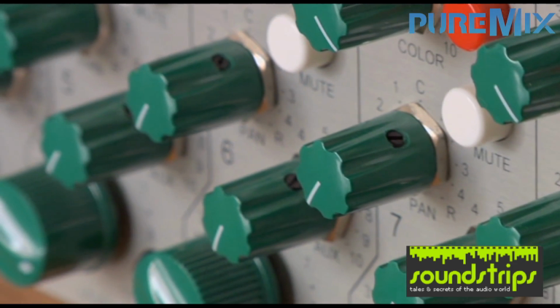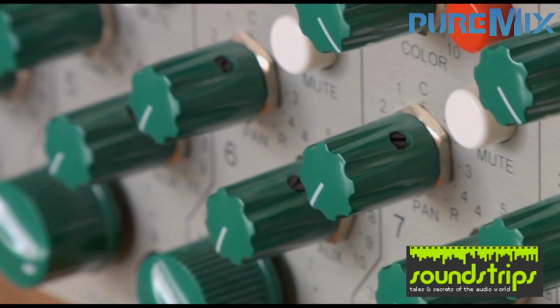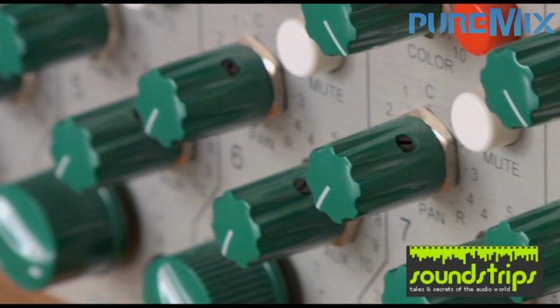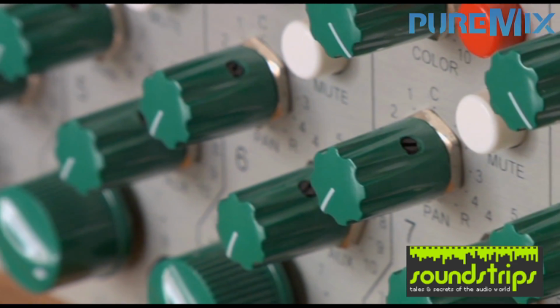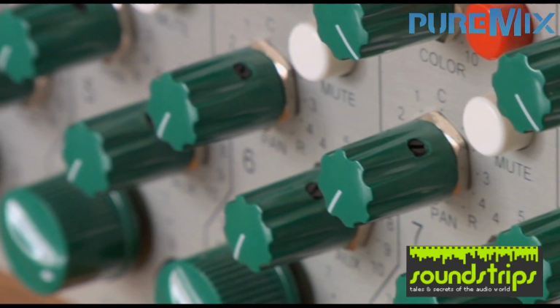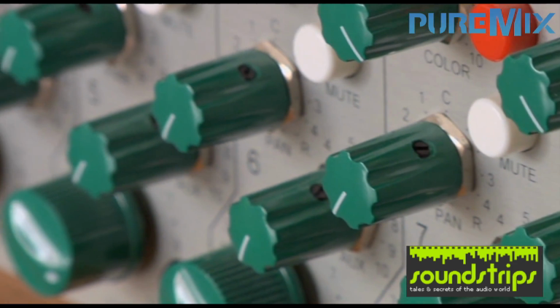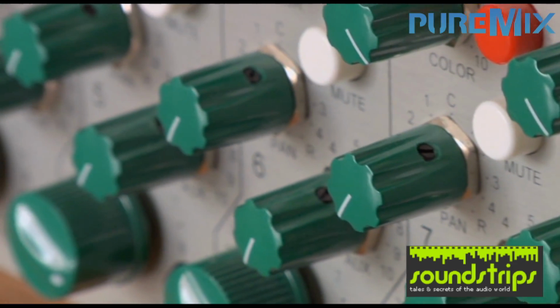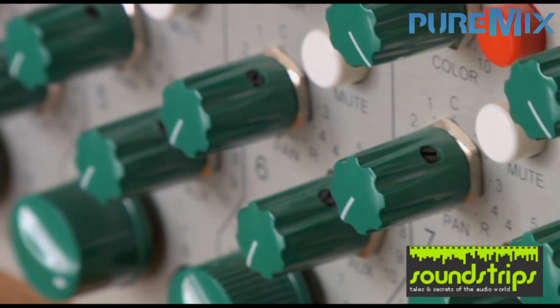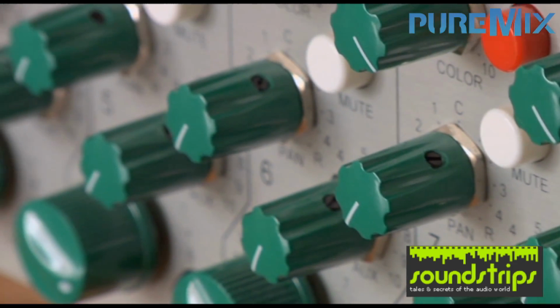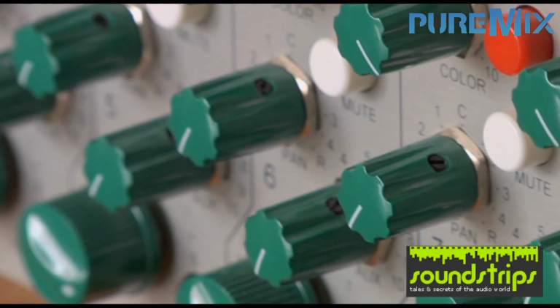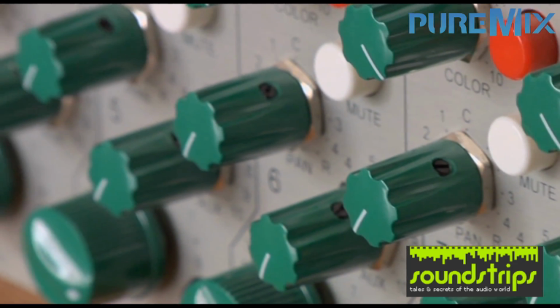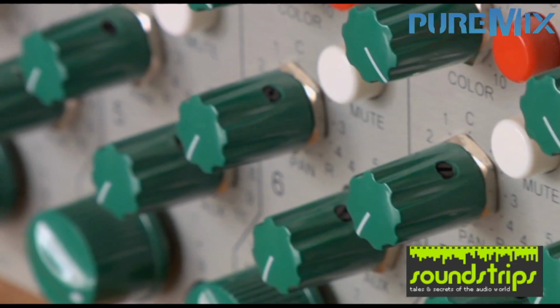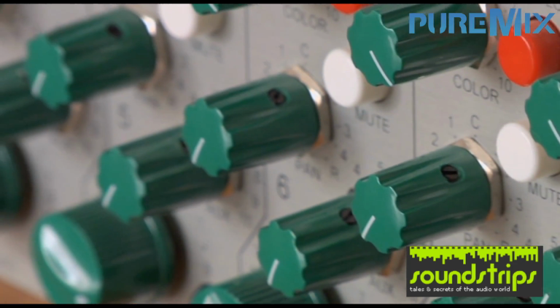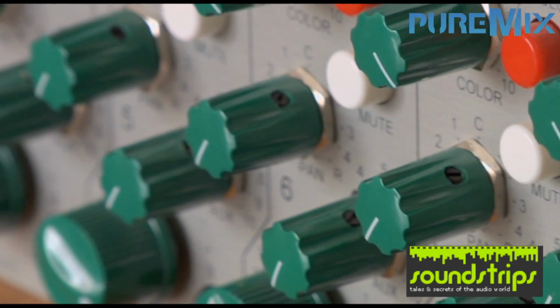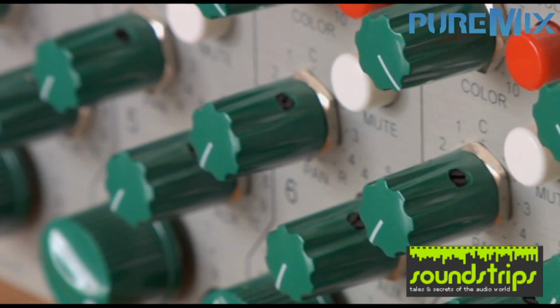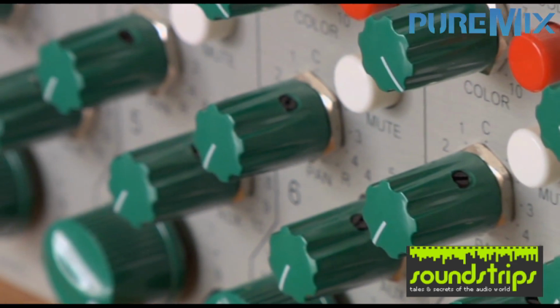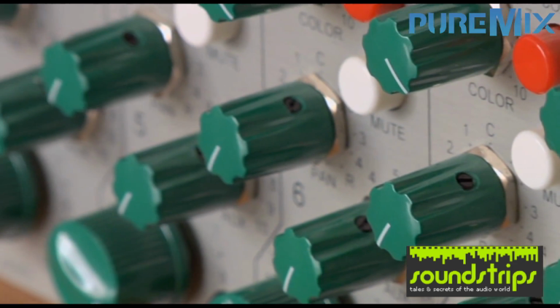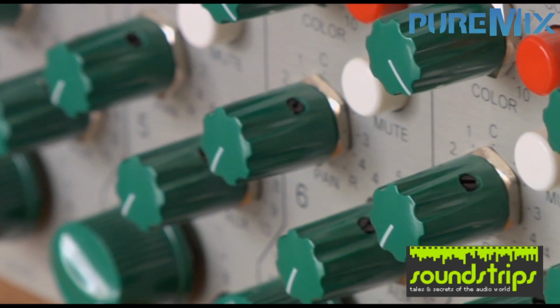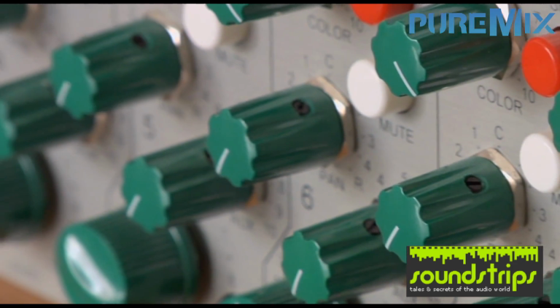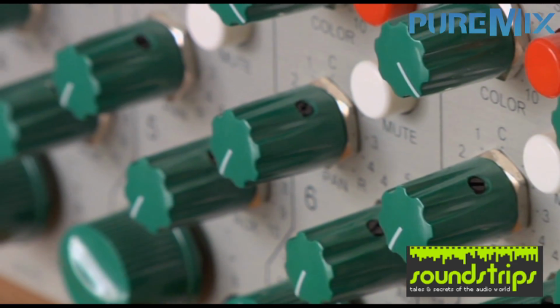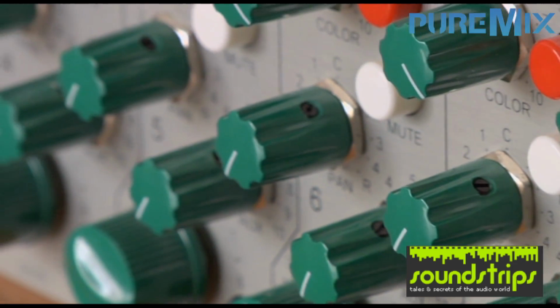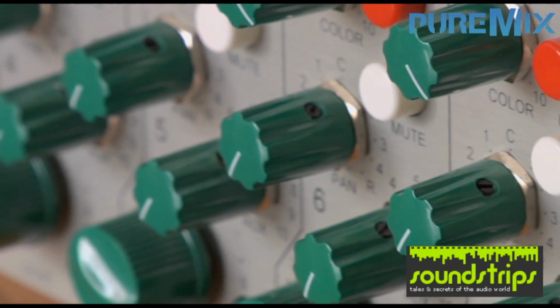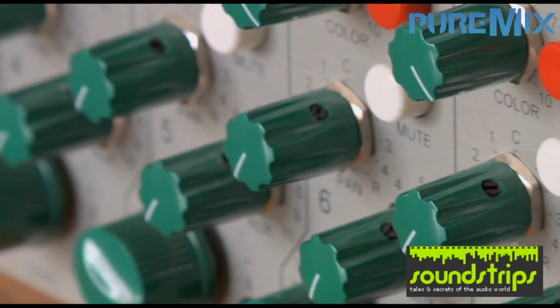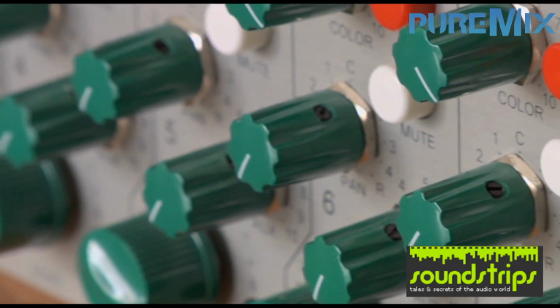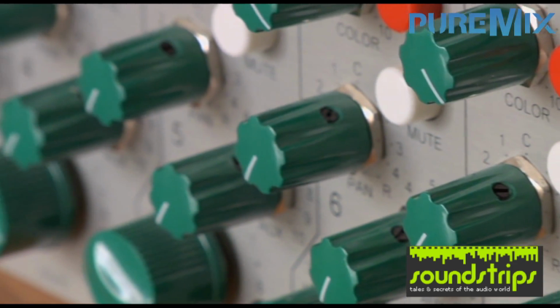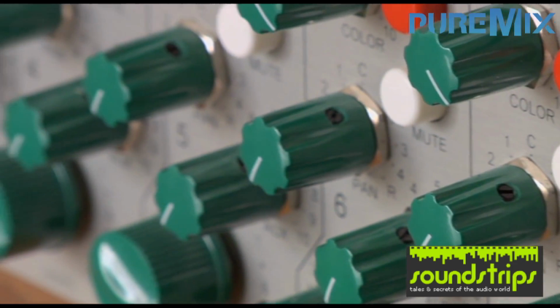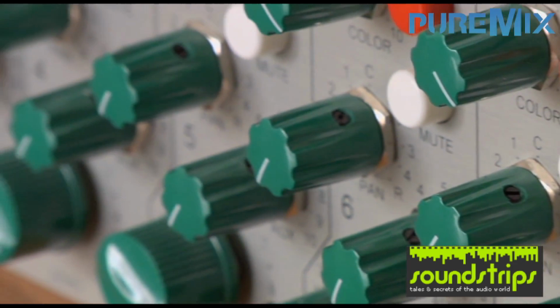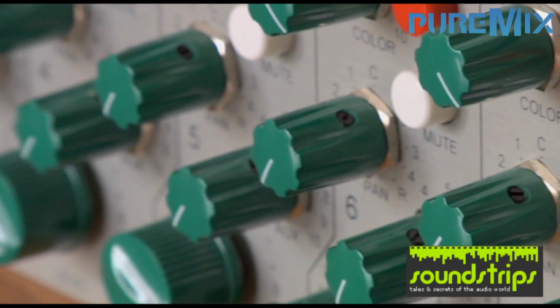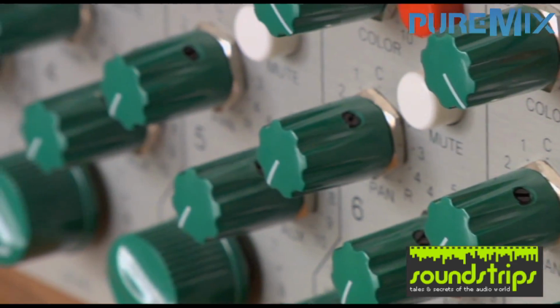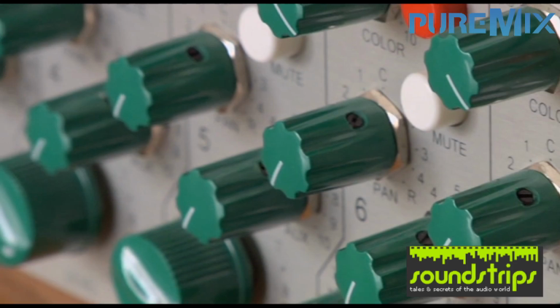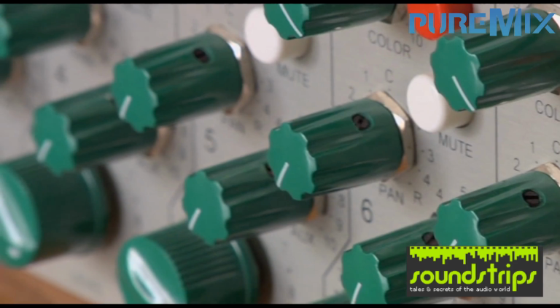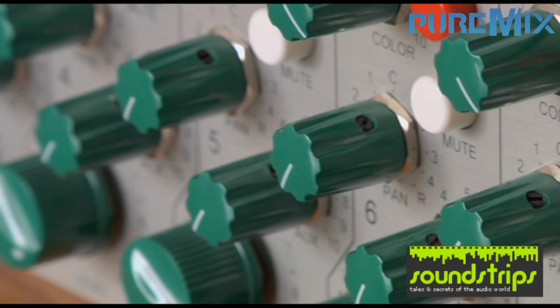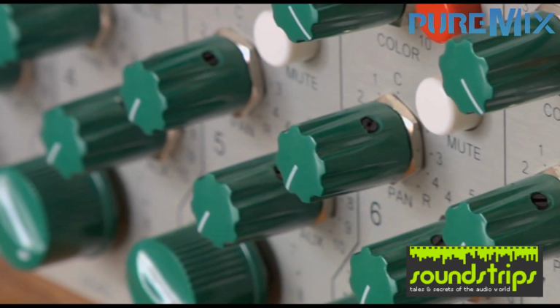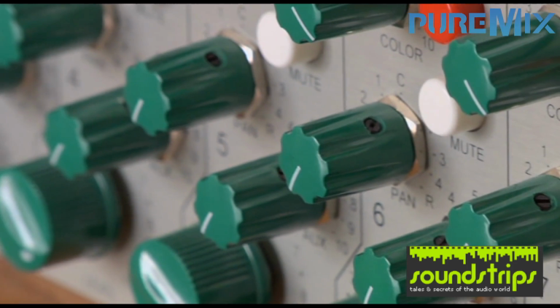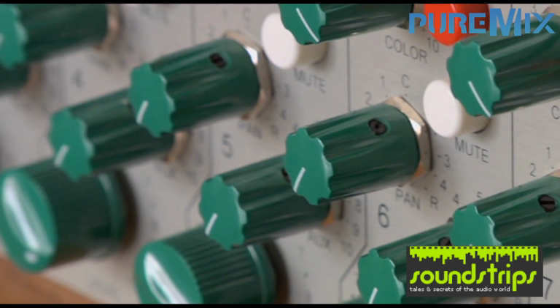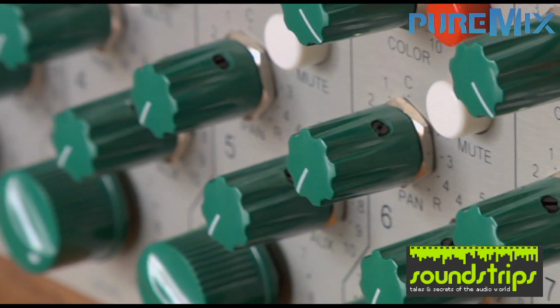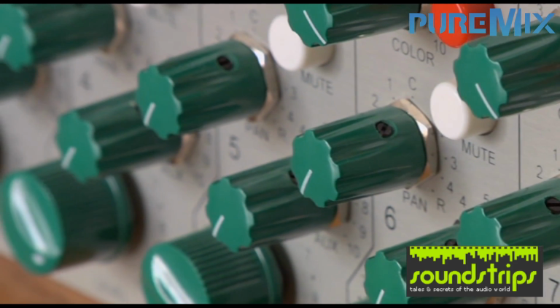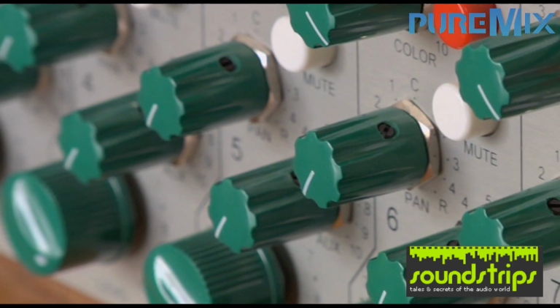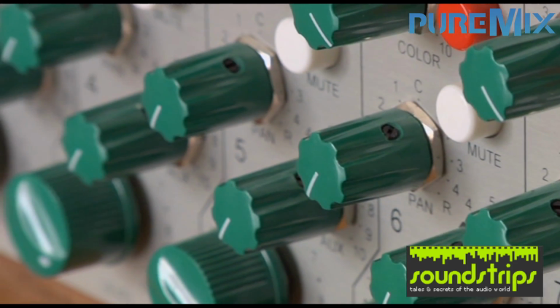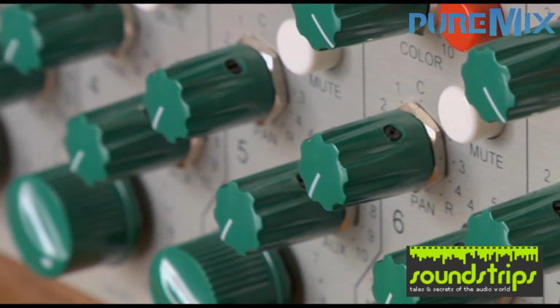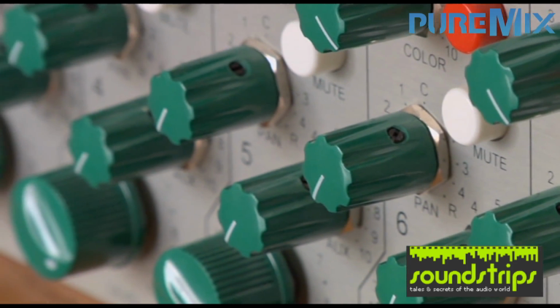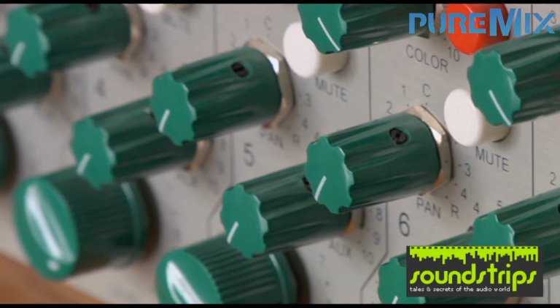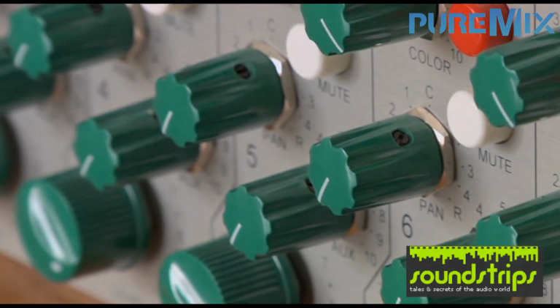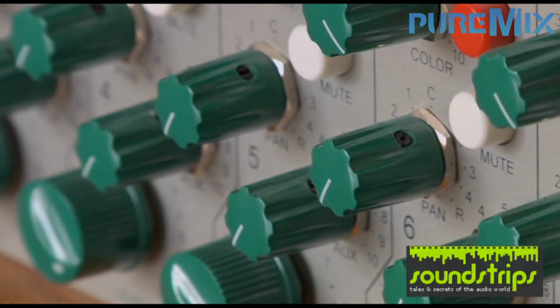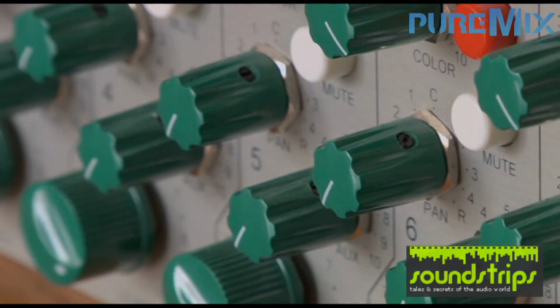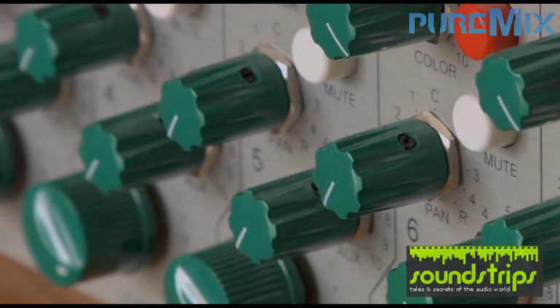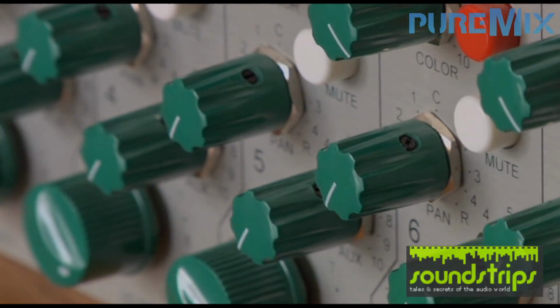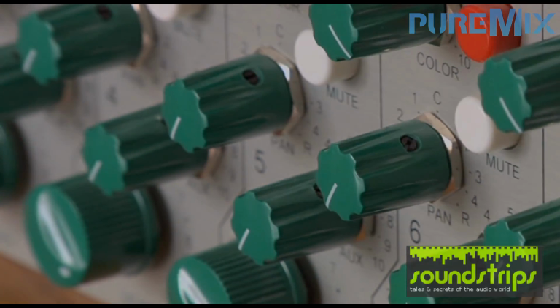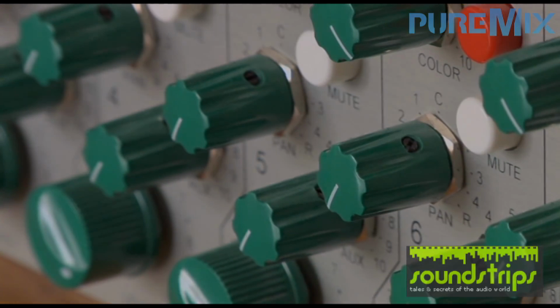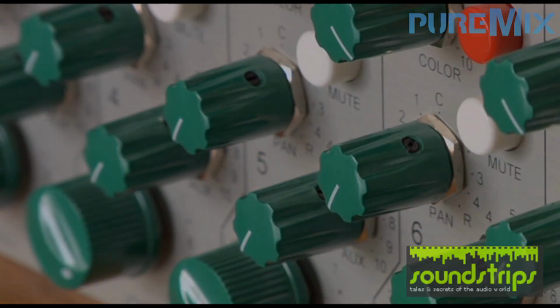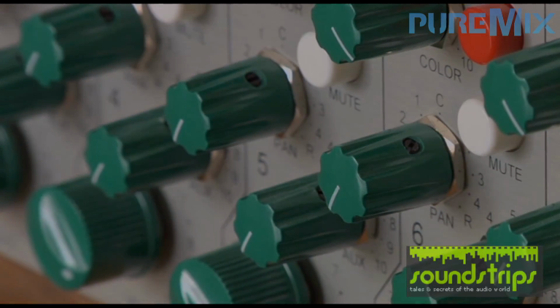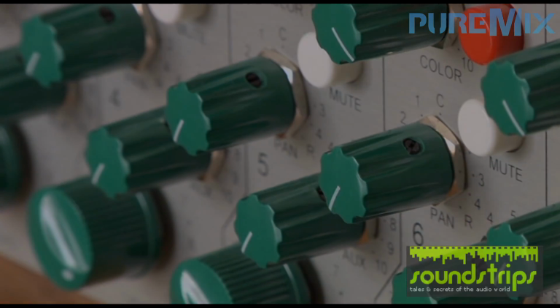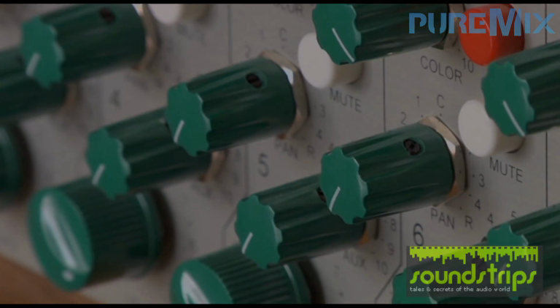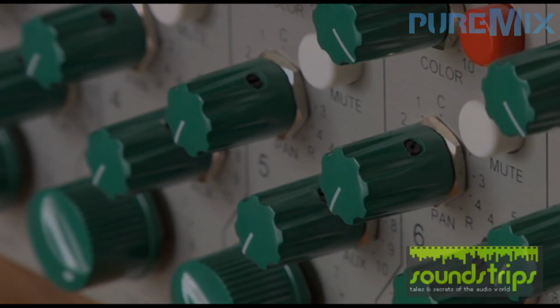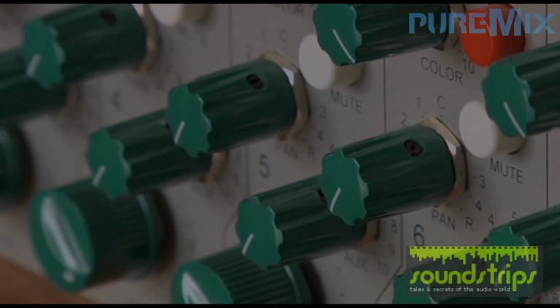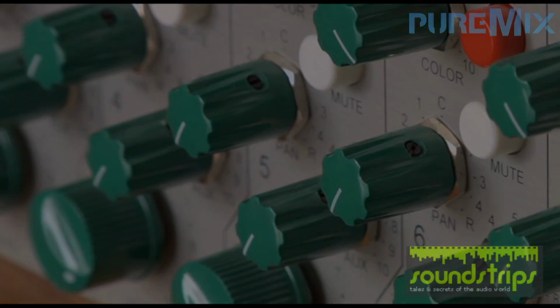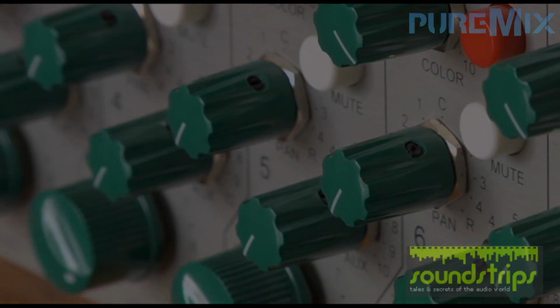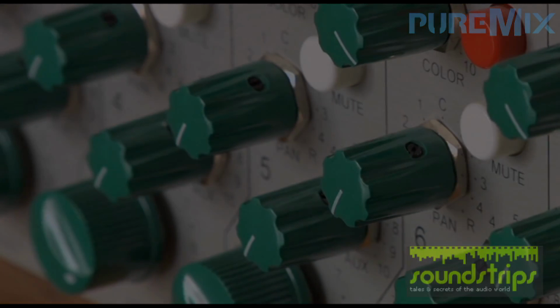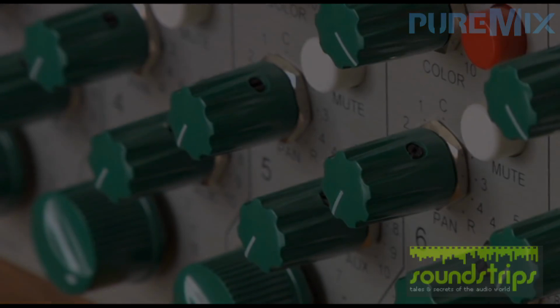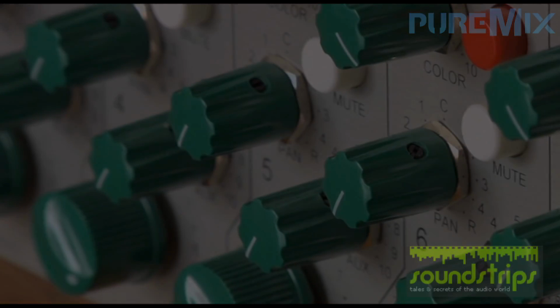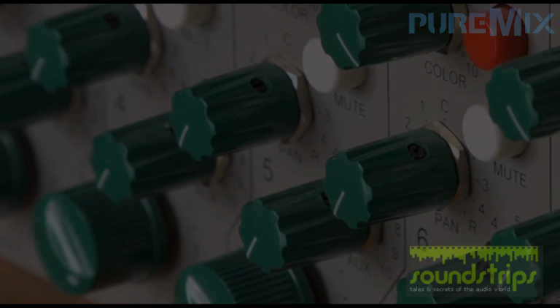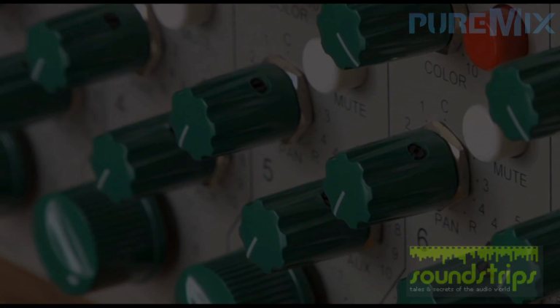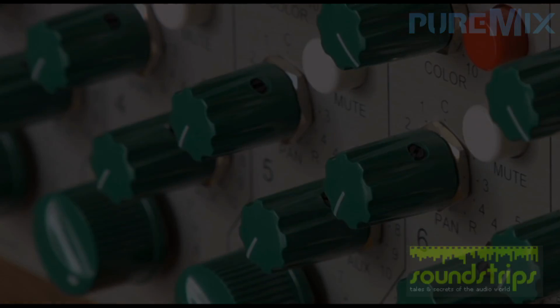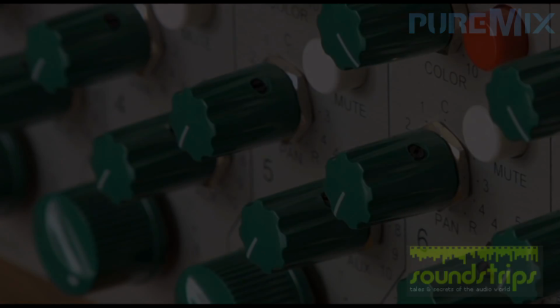Where the knob ends up pointing, or how the whole piece of gear feels, ends up being a very important thing.